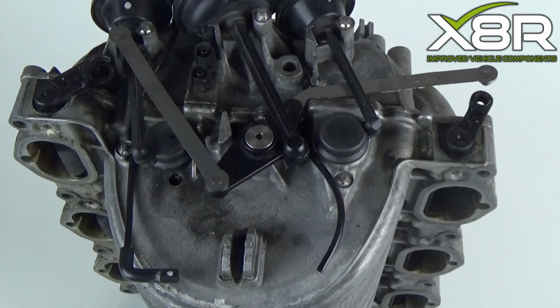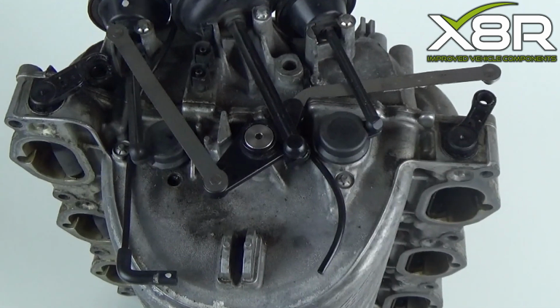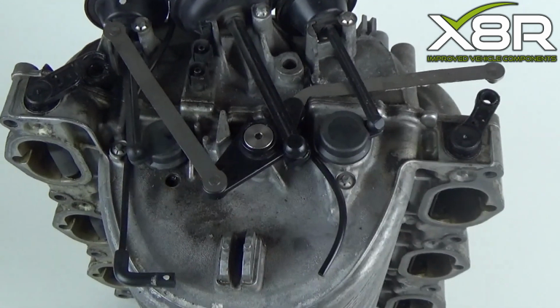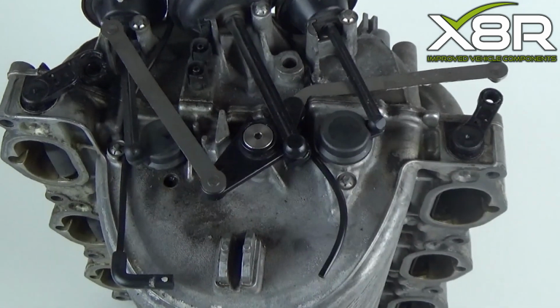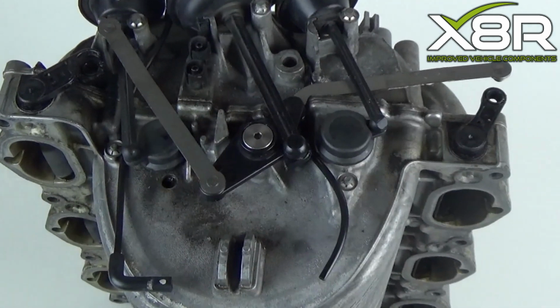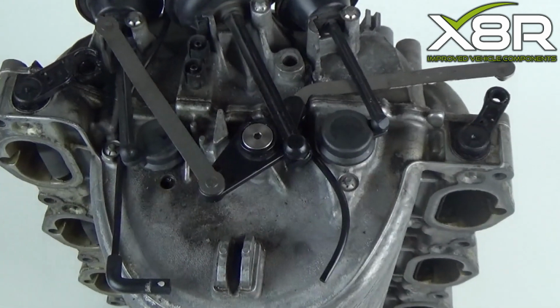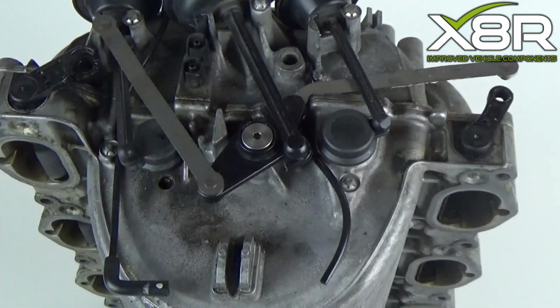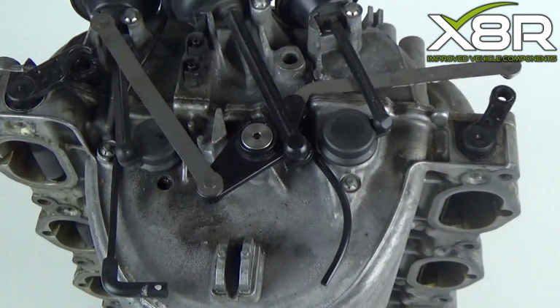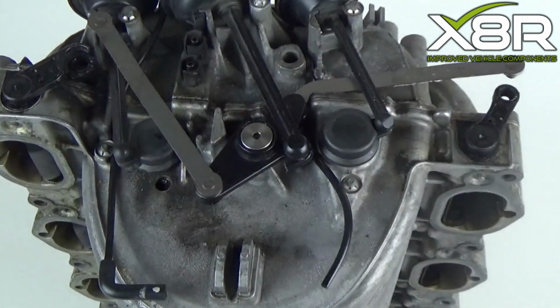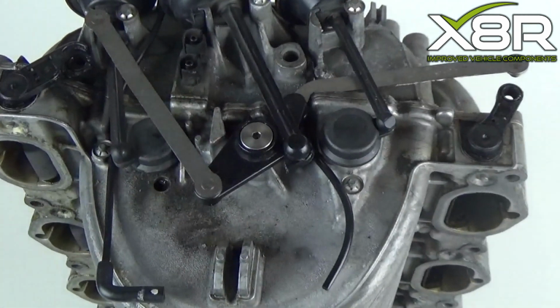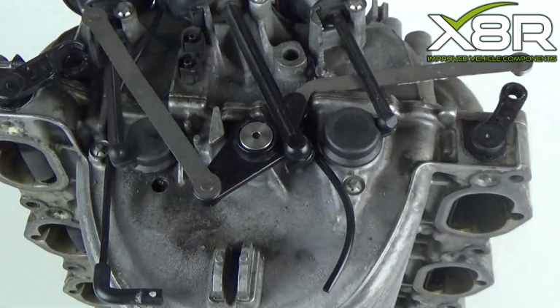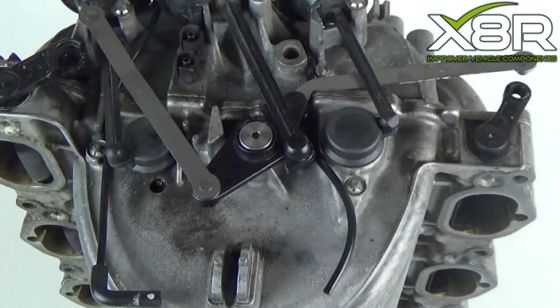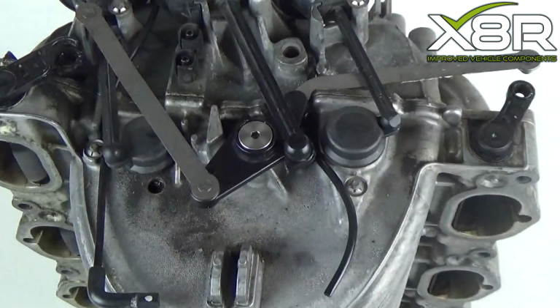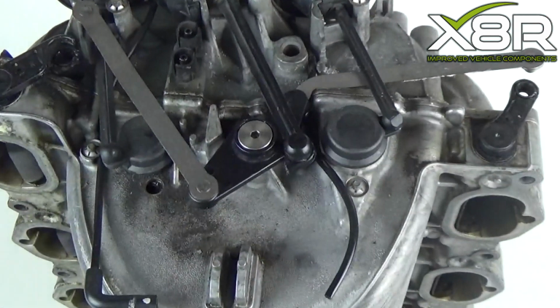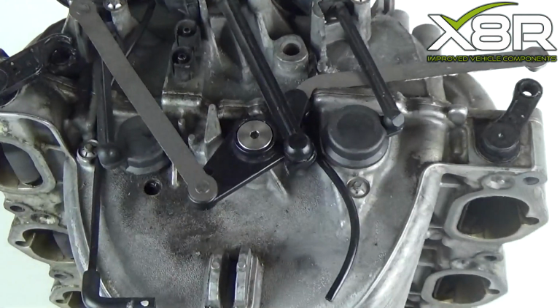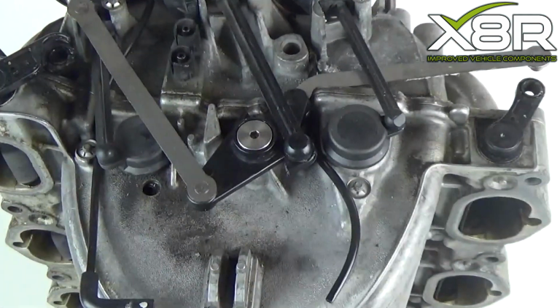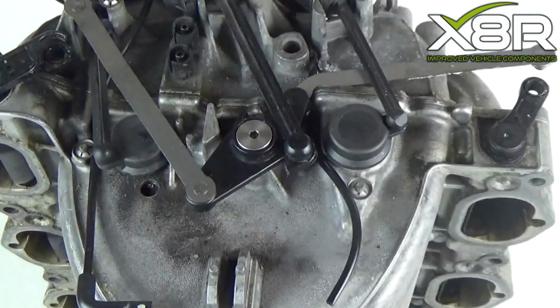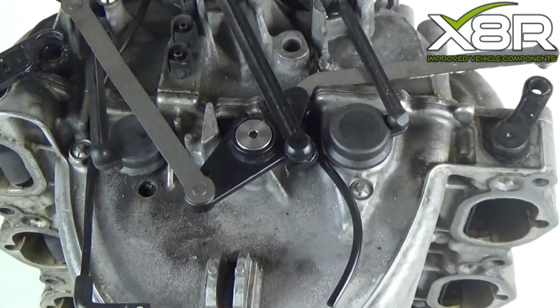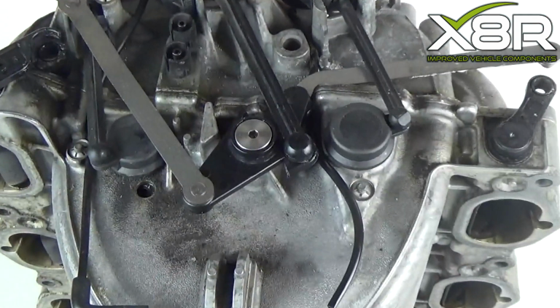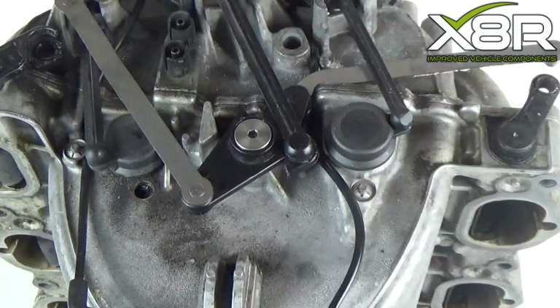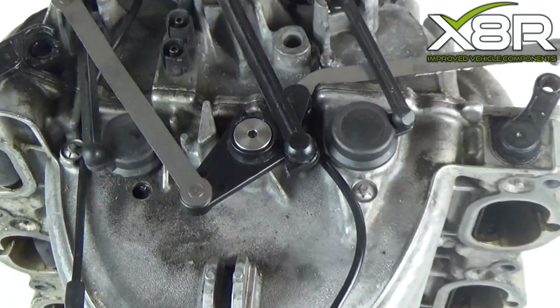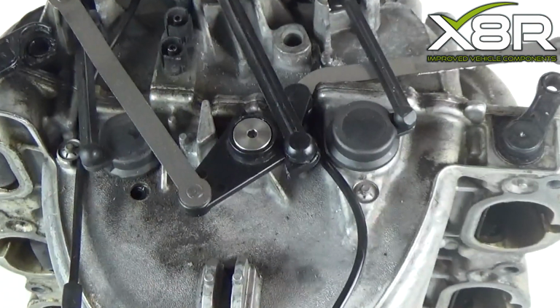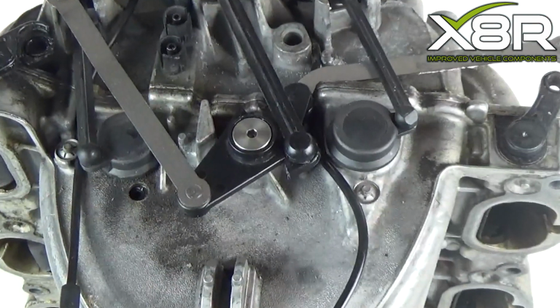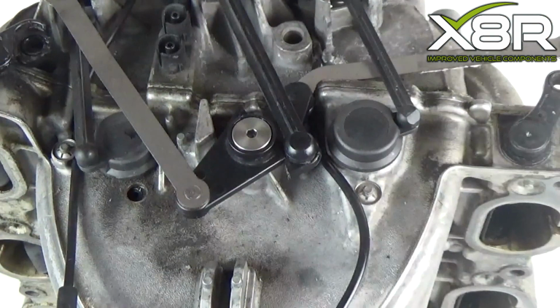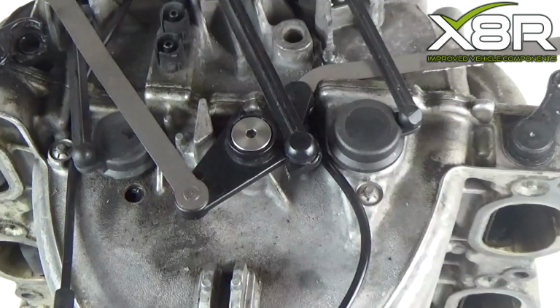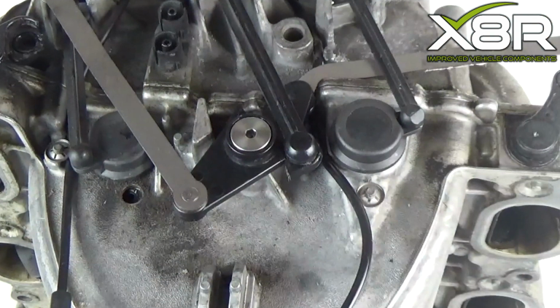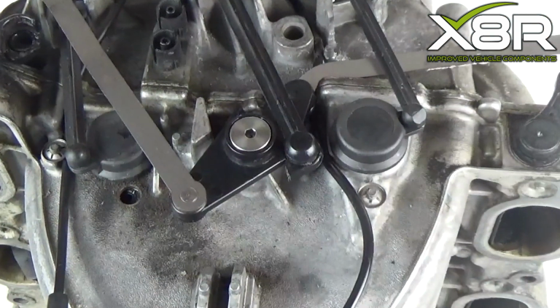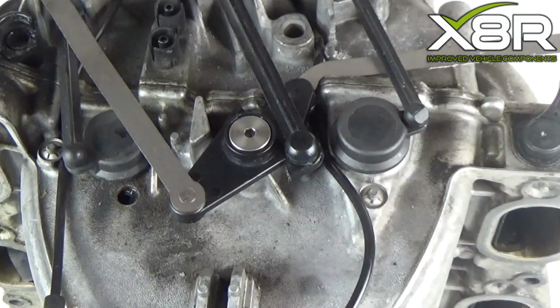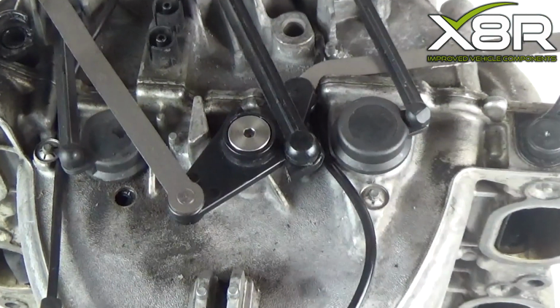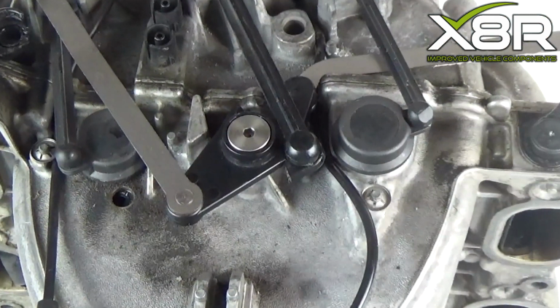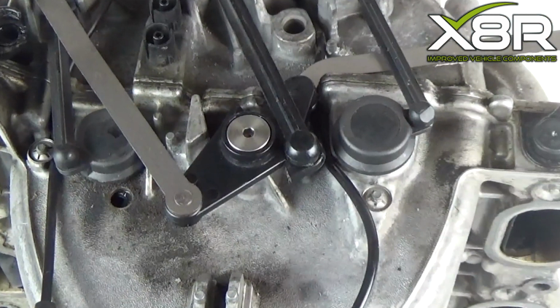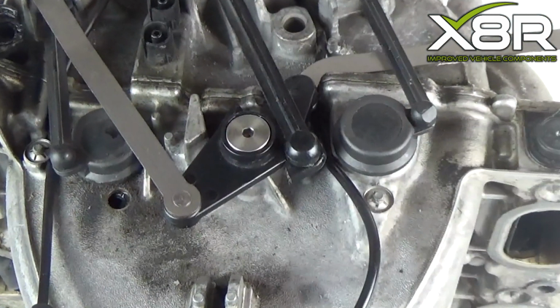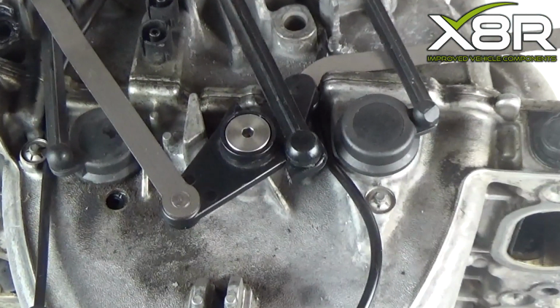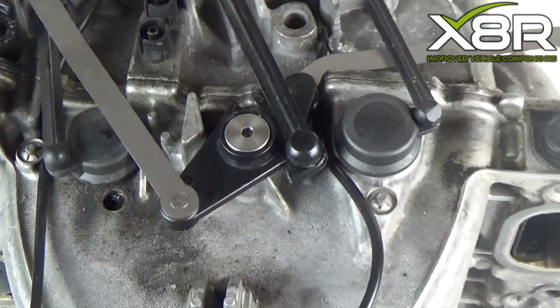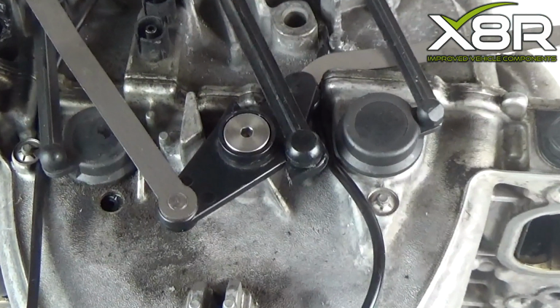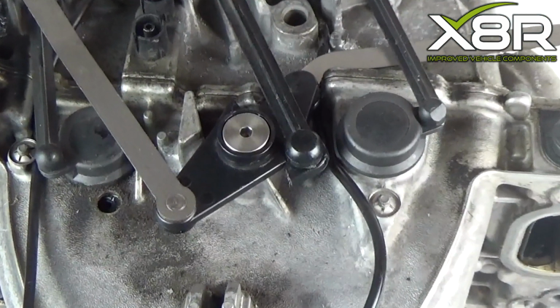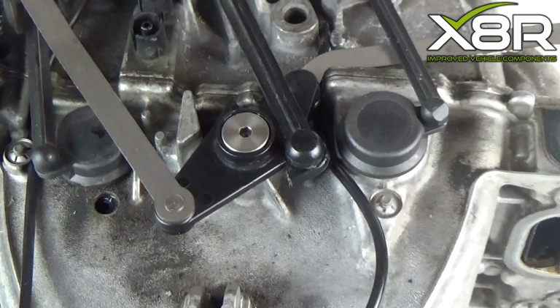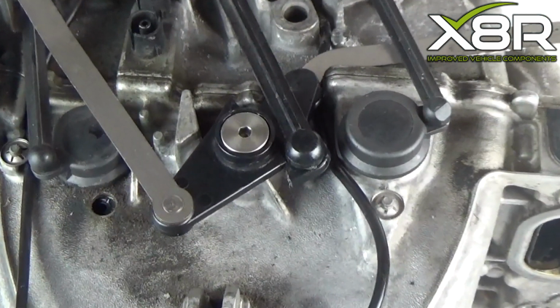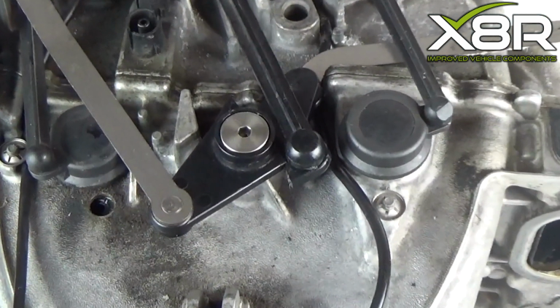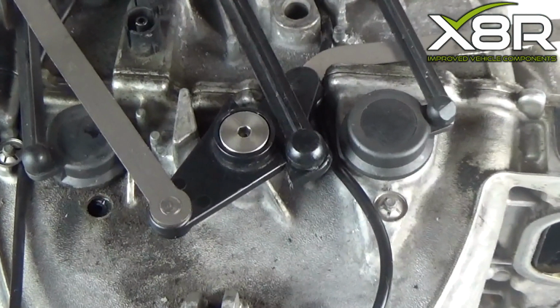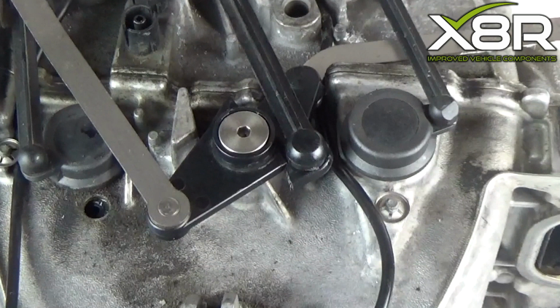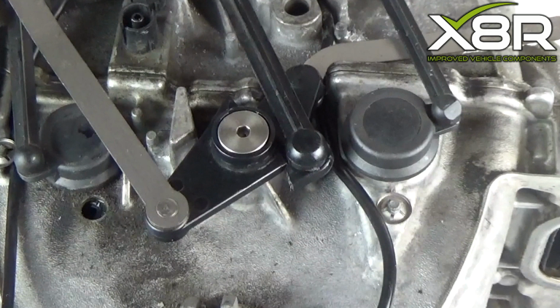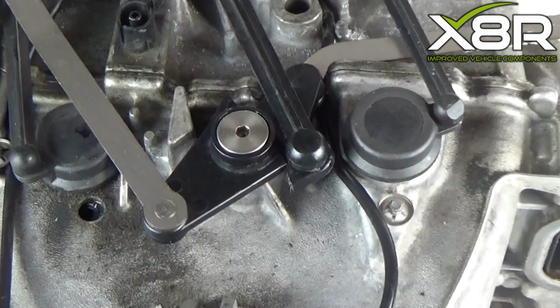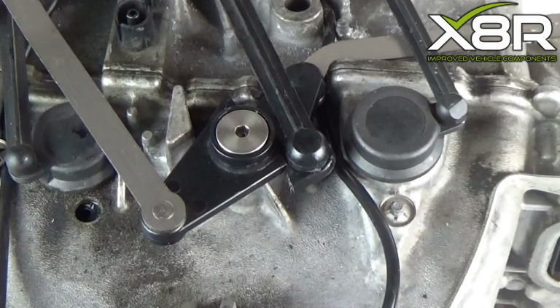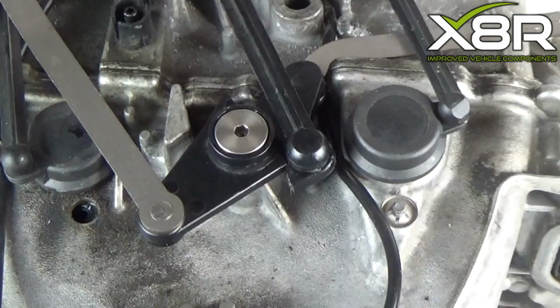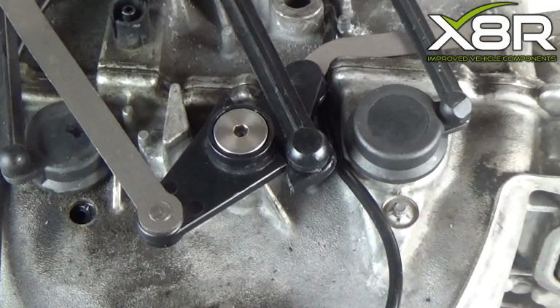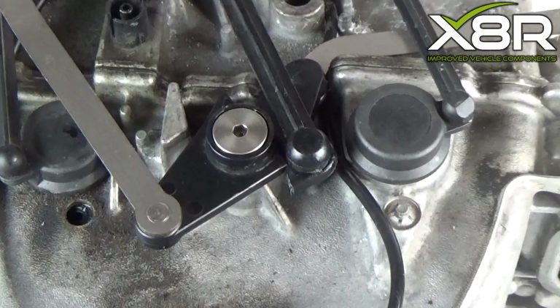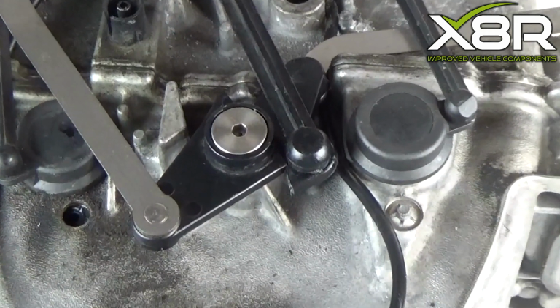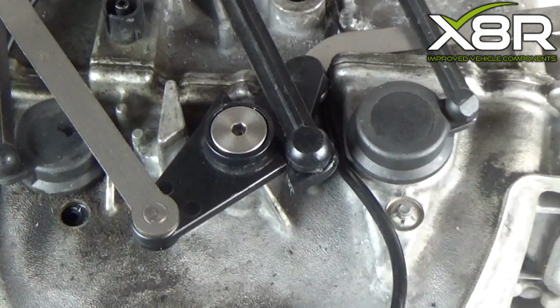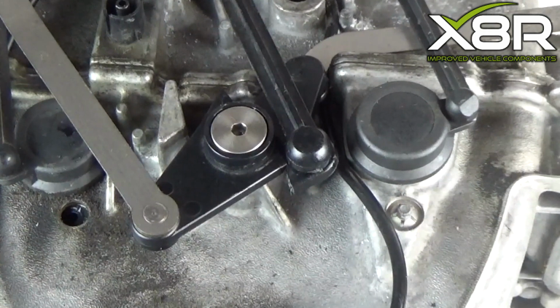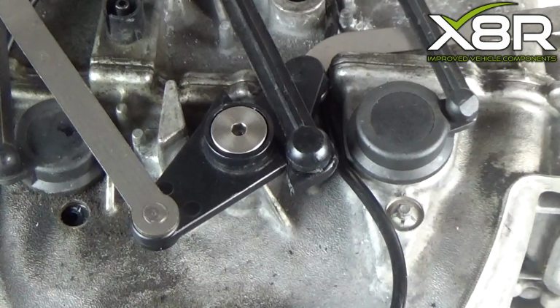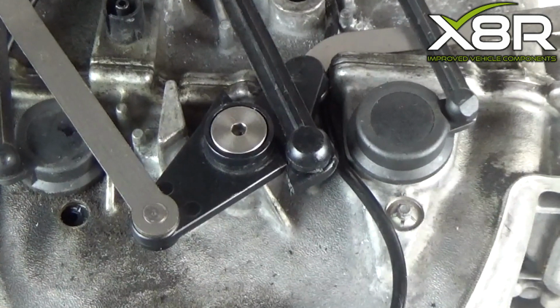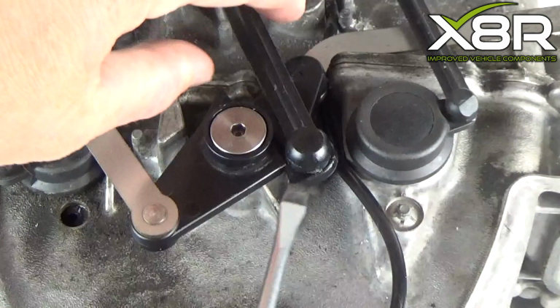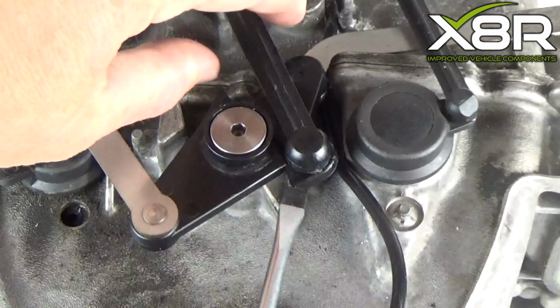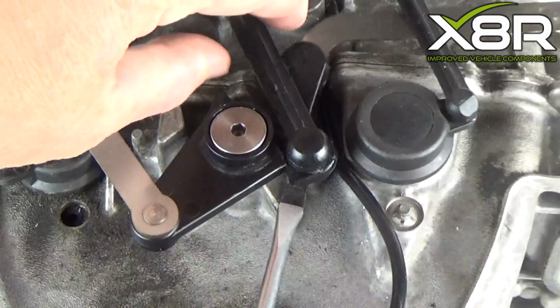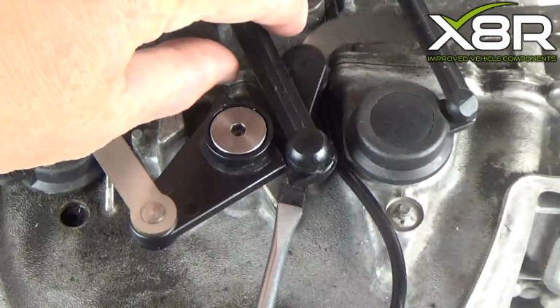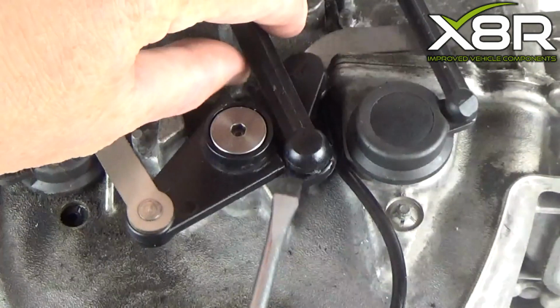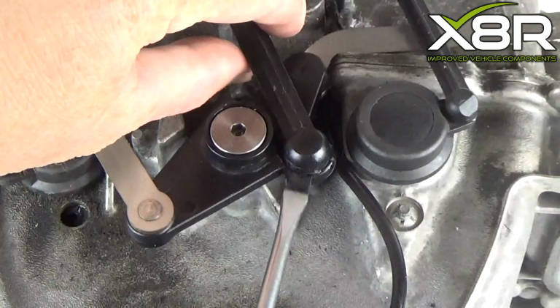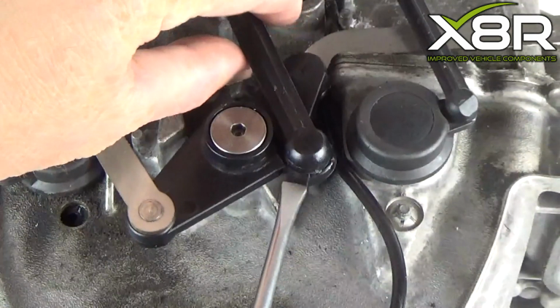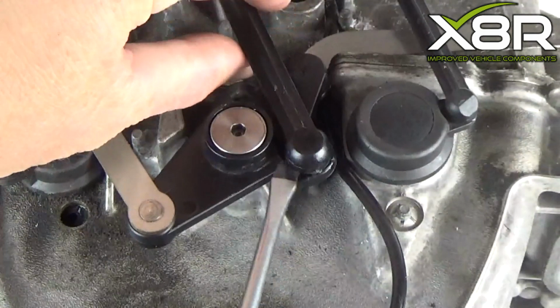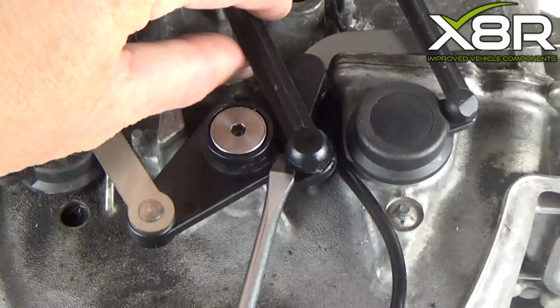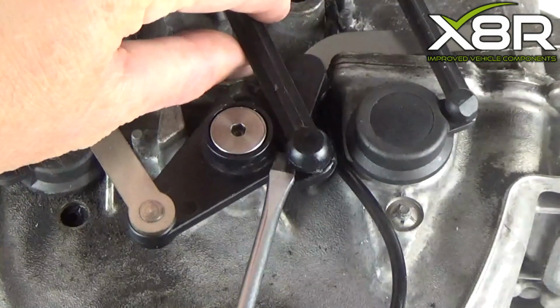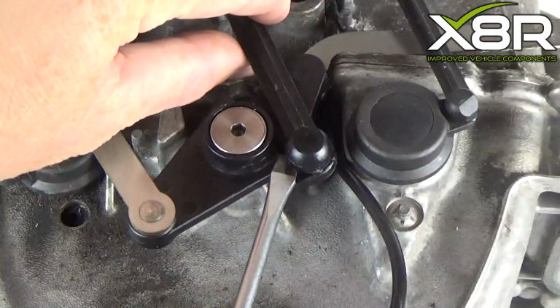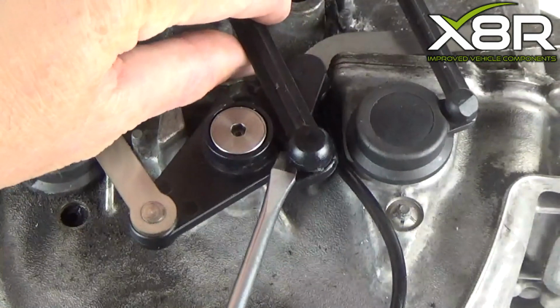Again, prise off the ball joint on the lever, using a pry tool or a flat-bladed screwdriver. This can be levered off.